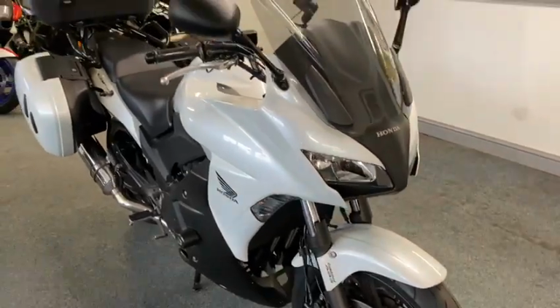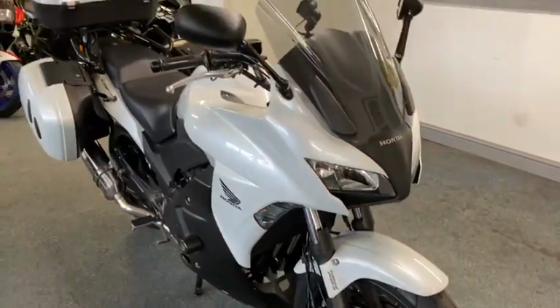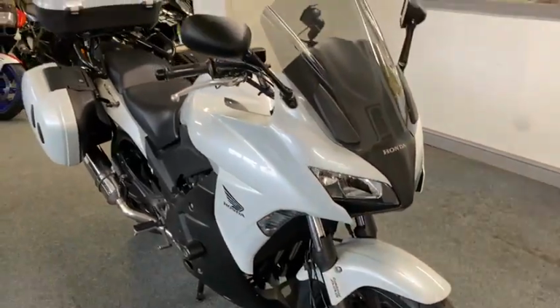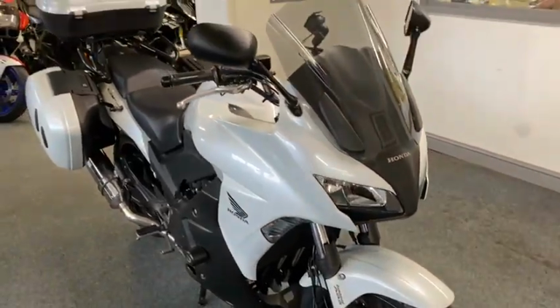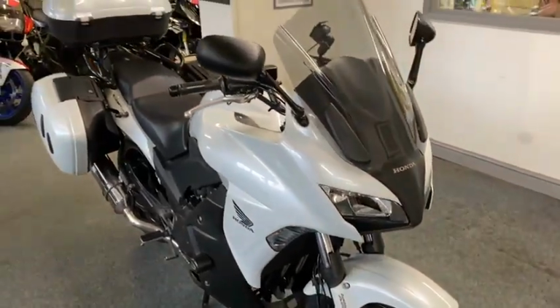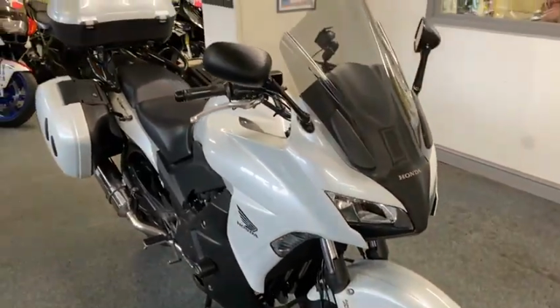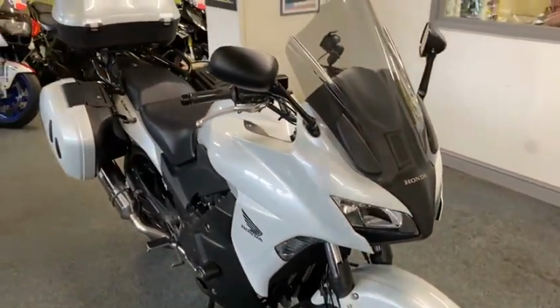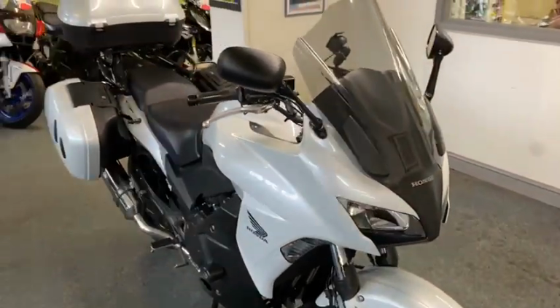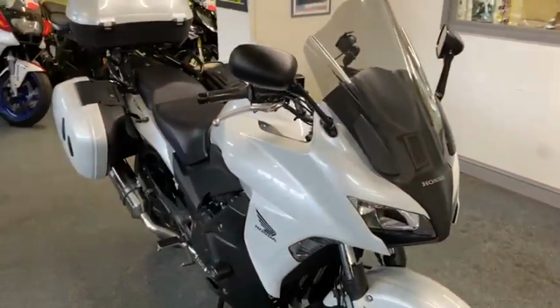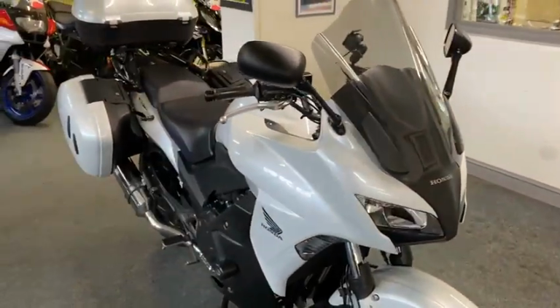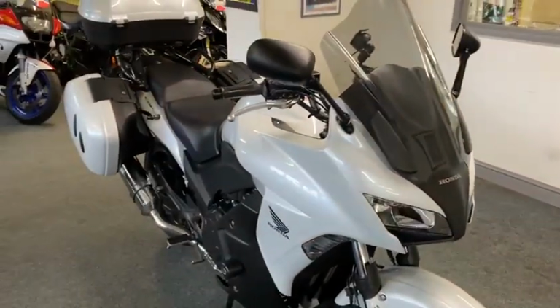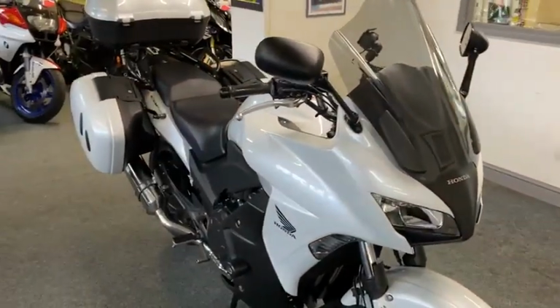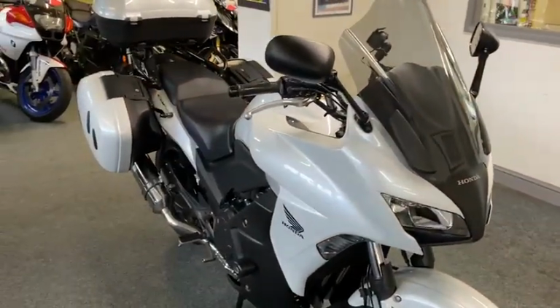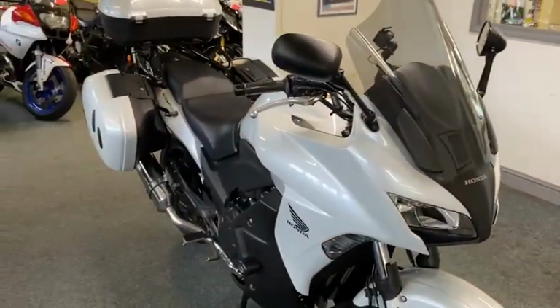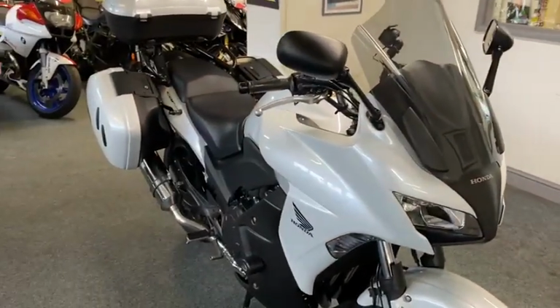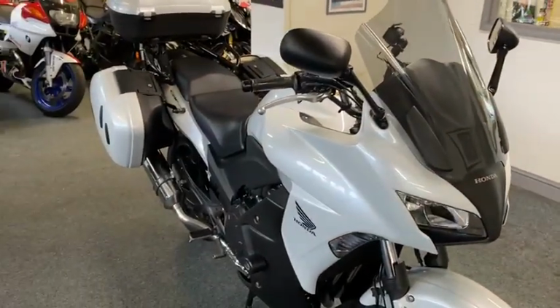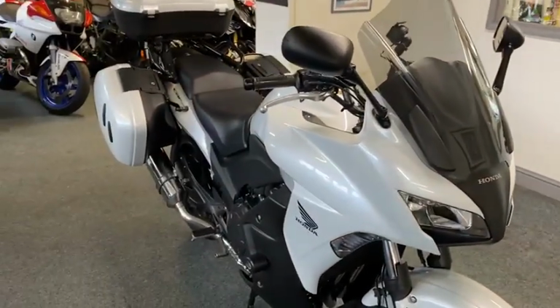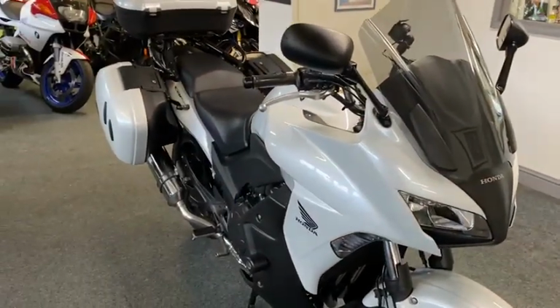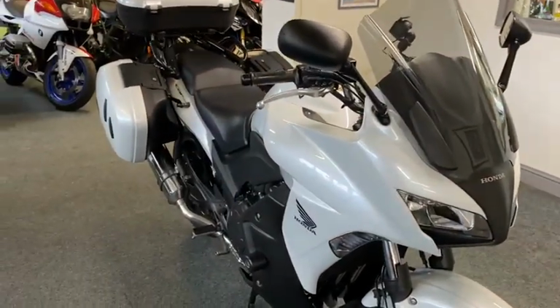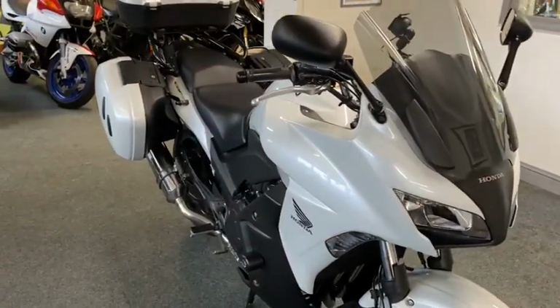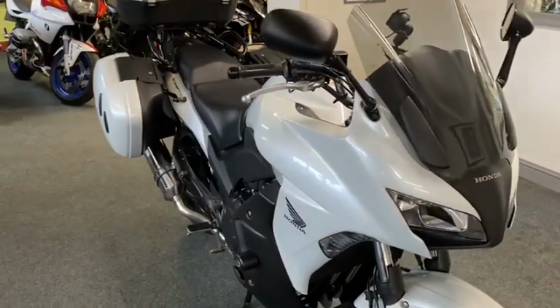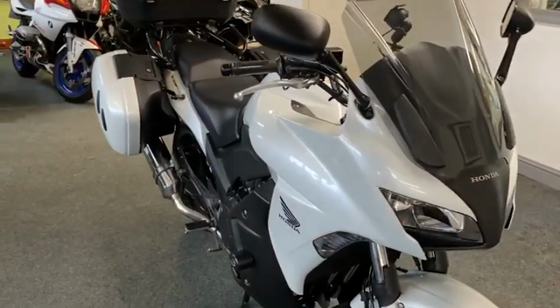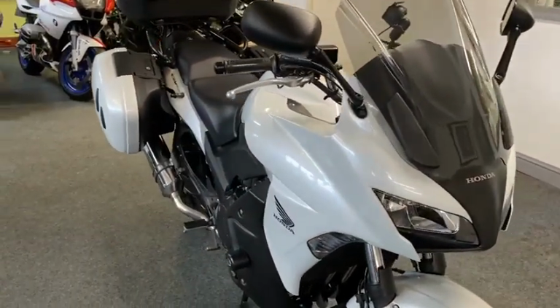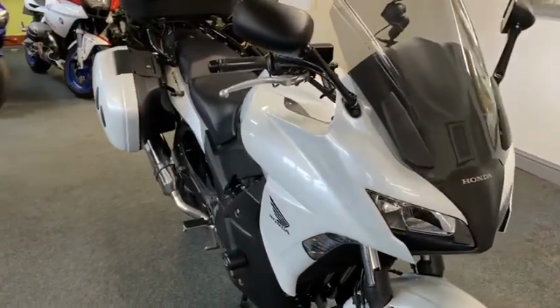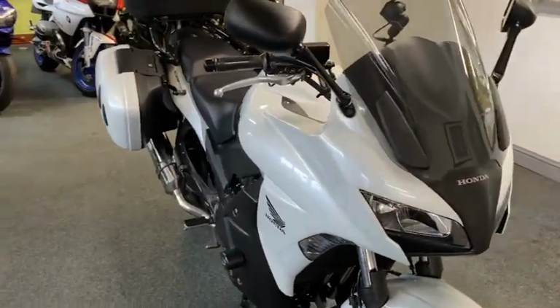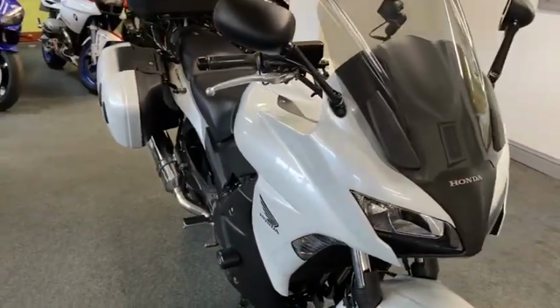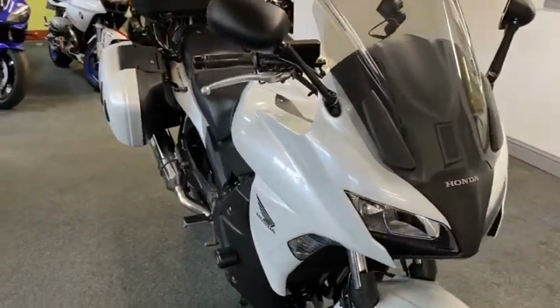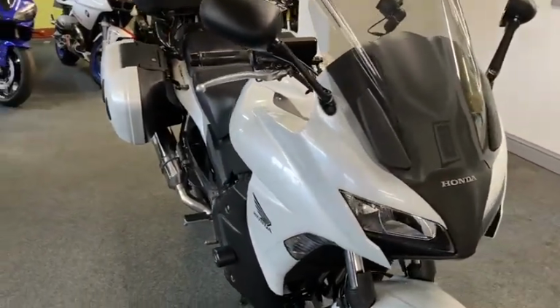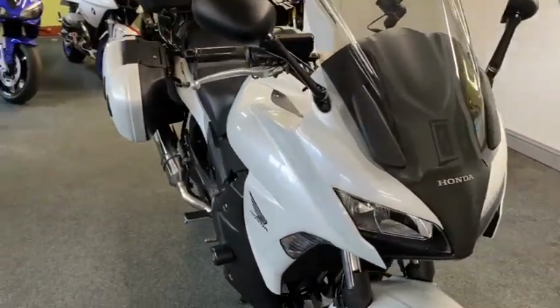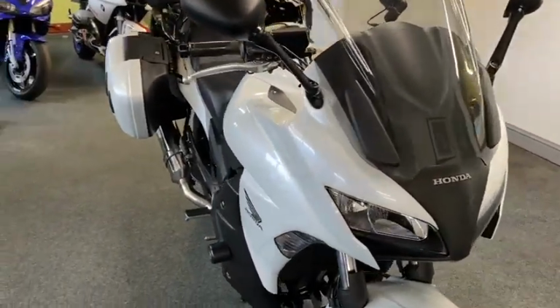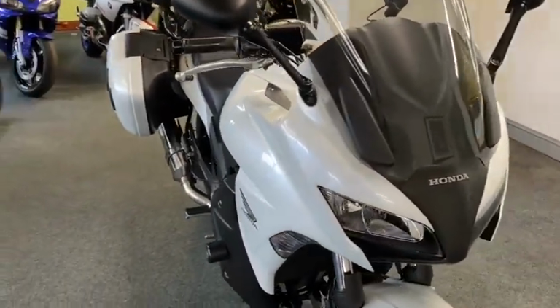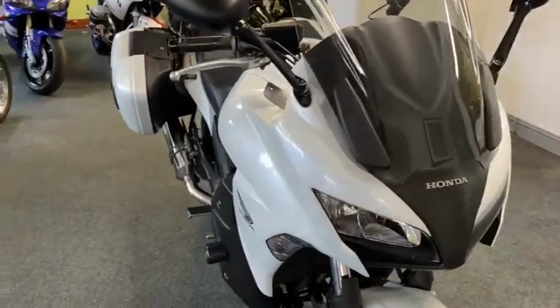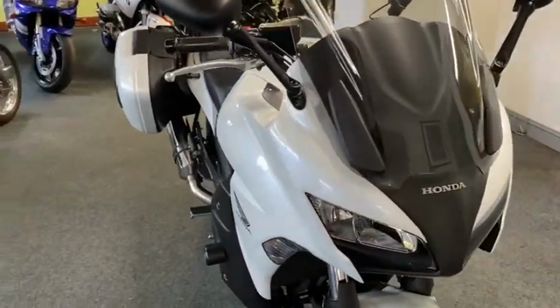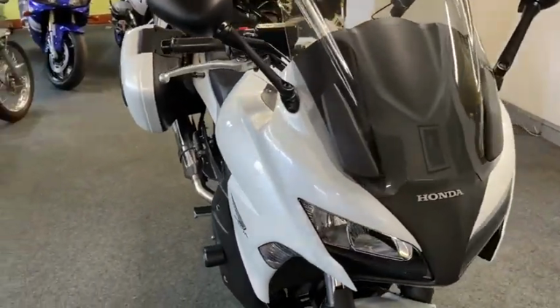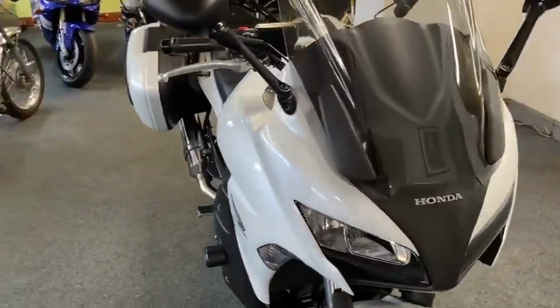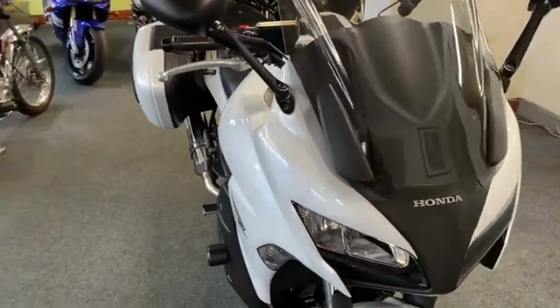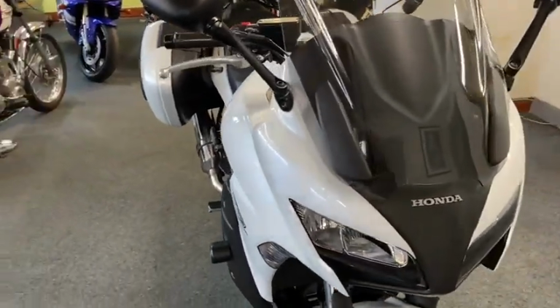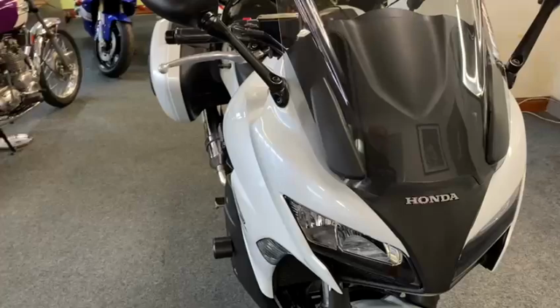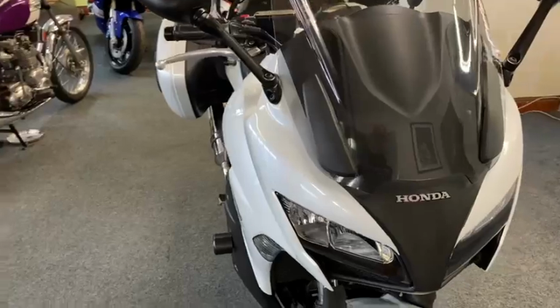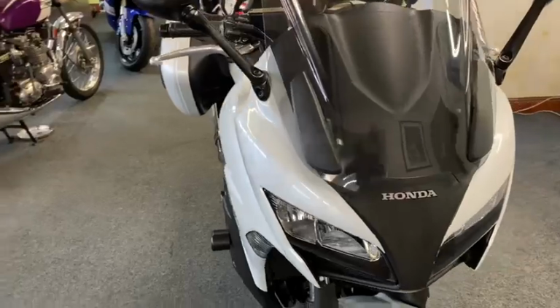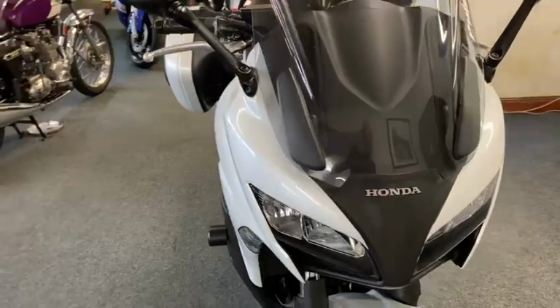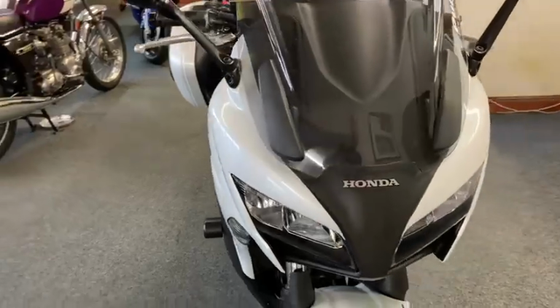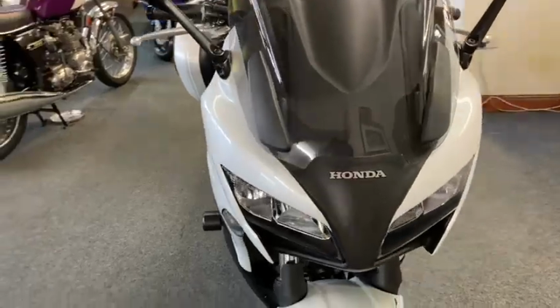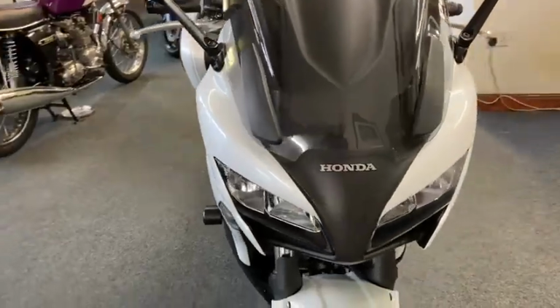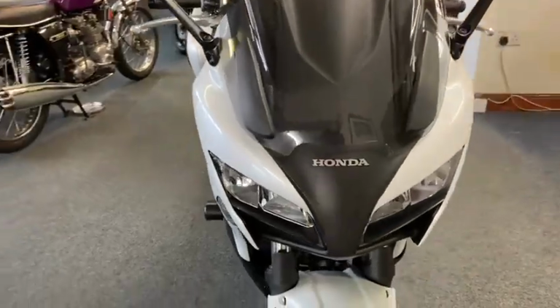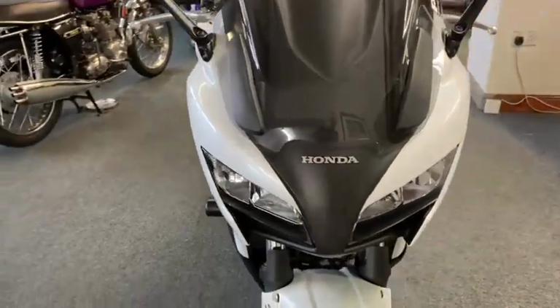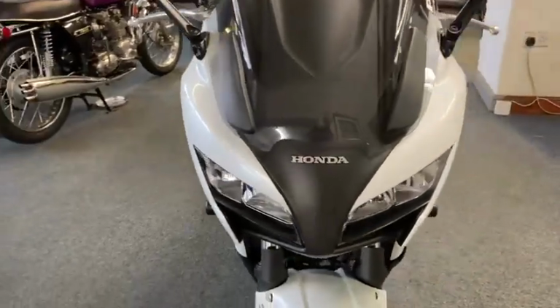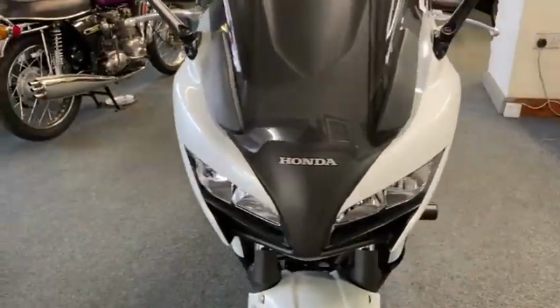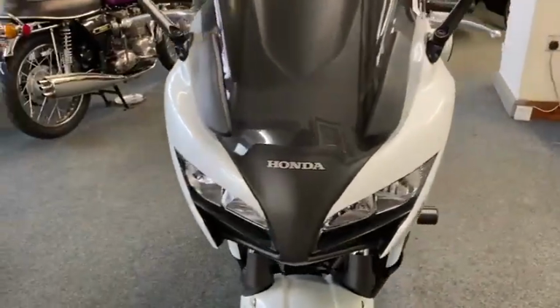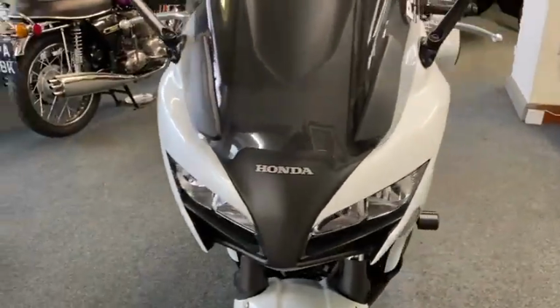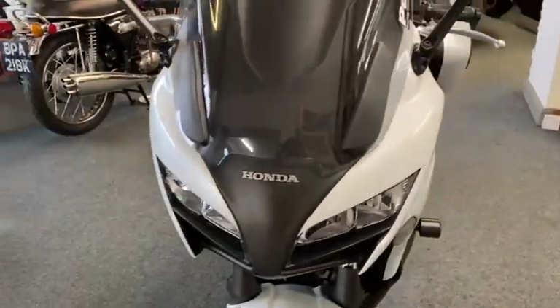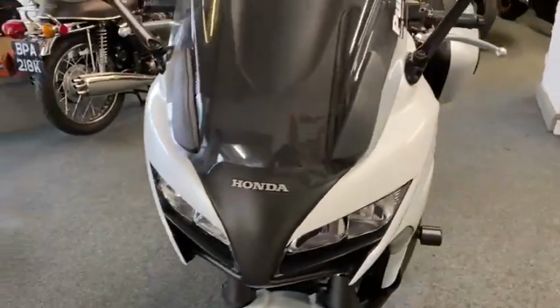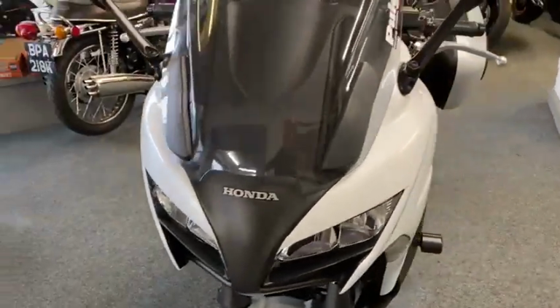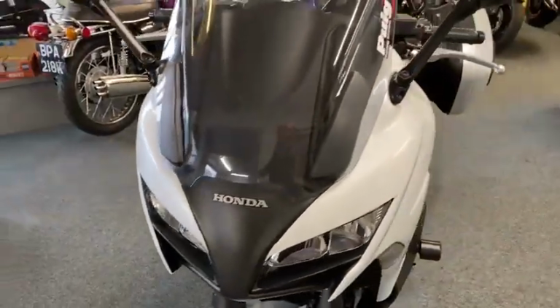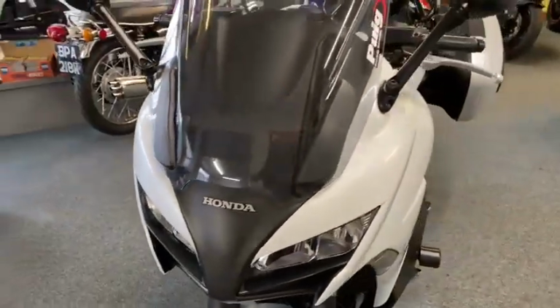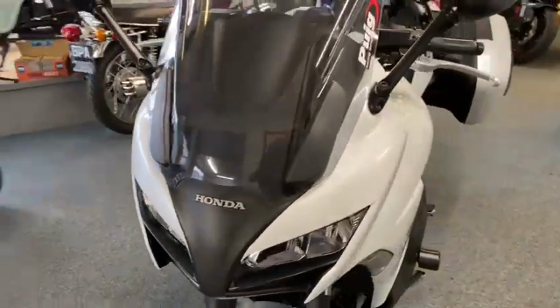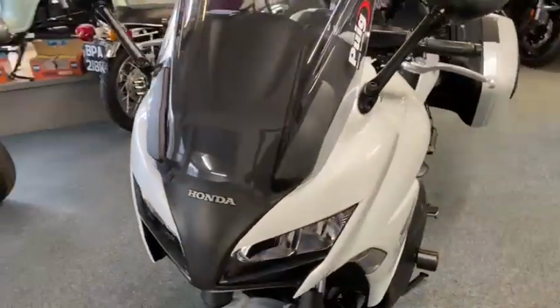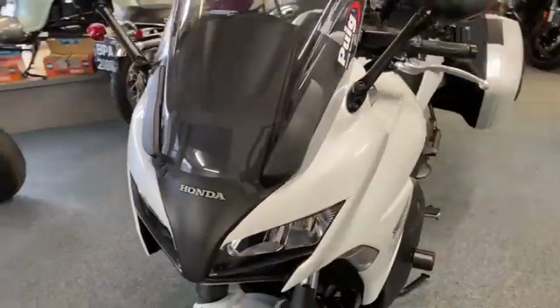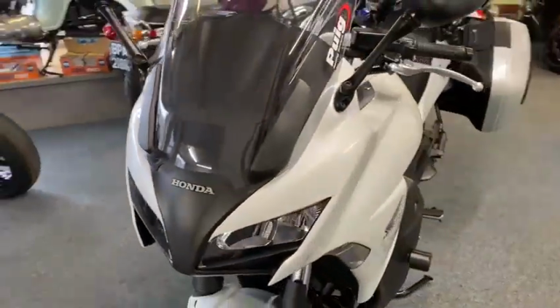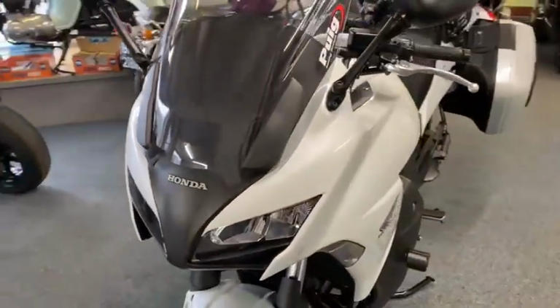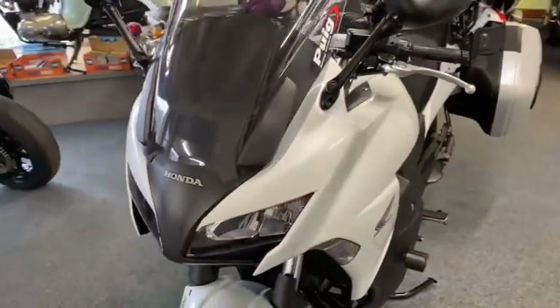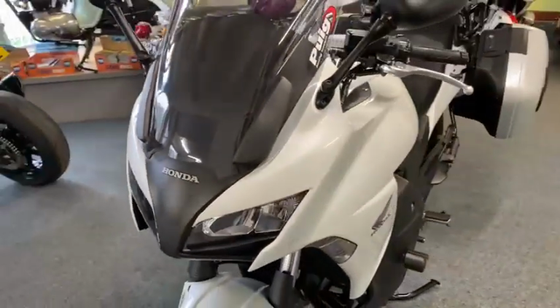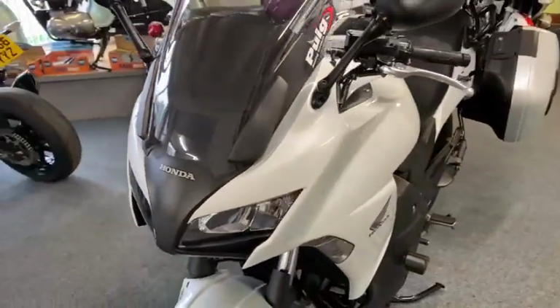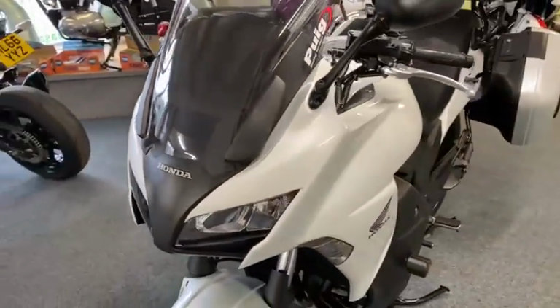It's a lovely colour — it's like a pearl white. It's not just a plain white, it's a lovely pearl white.